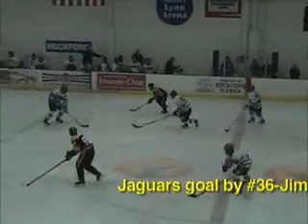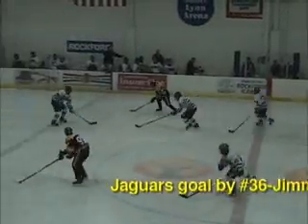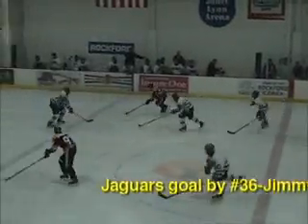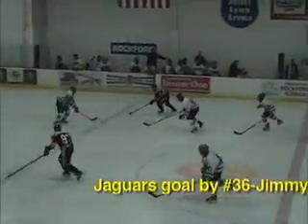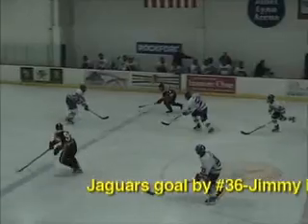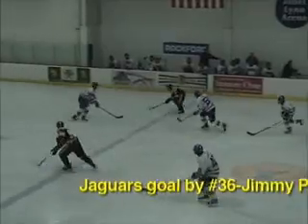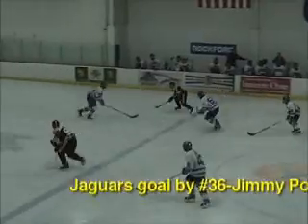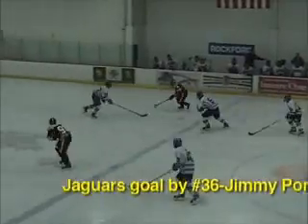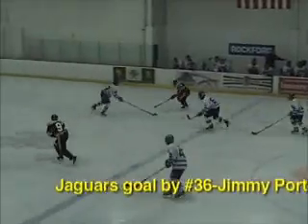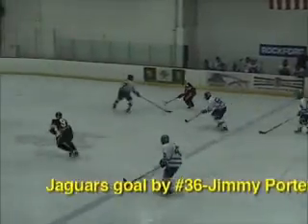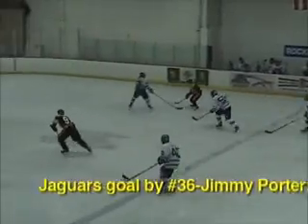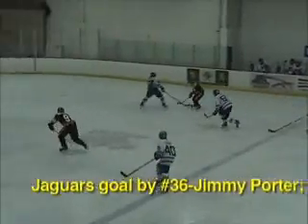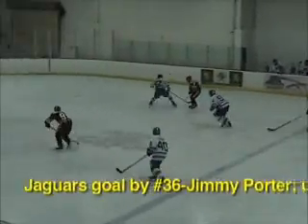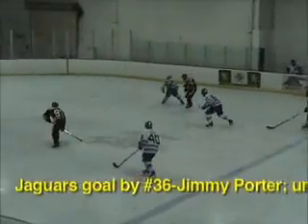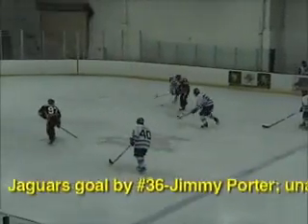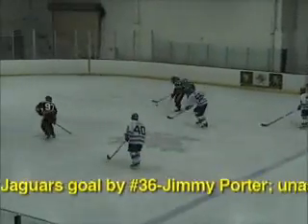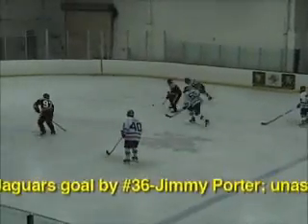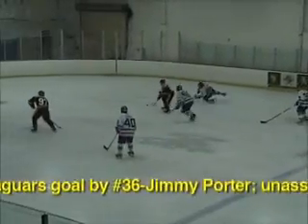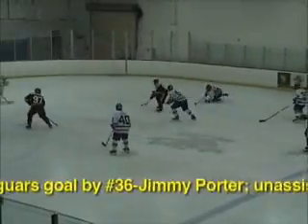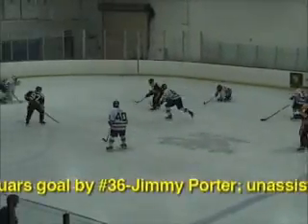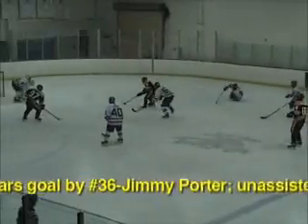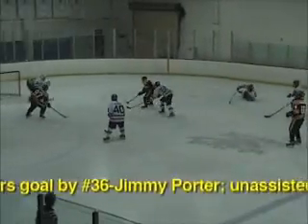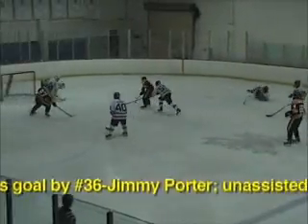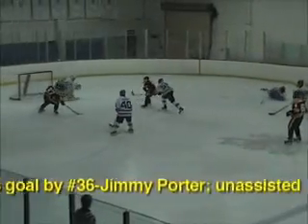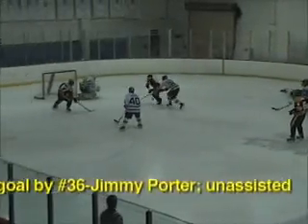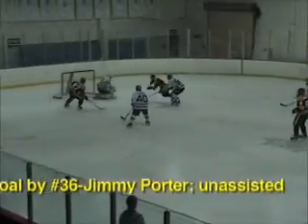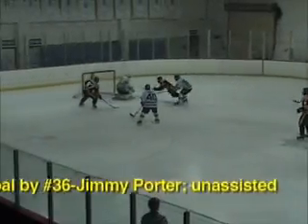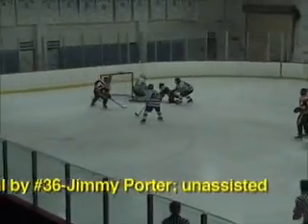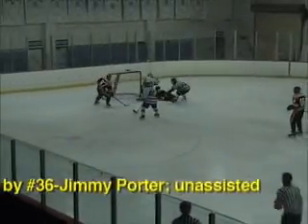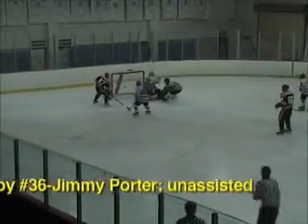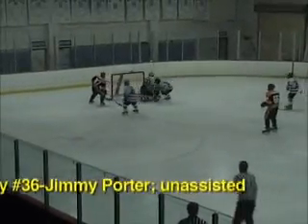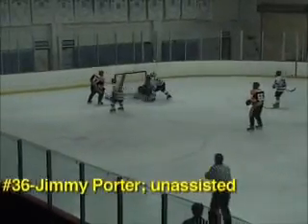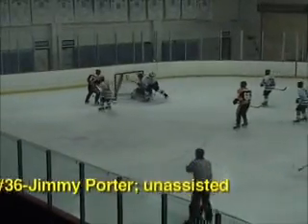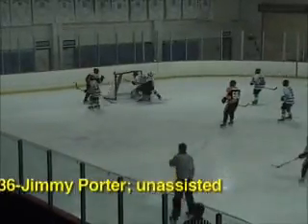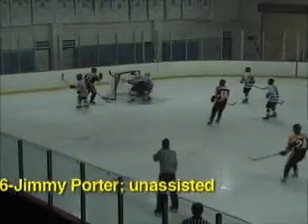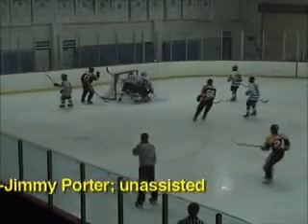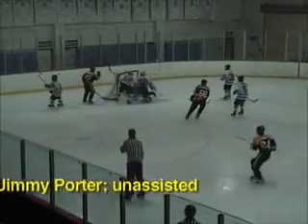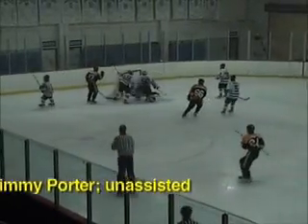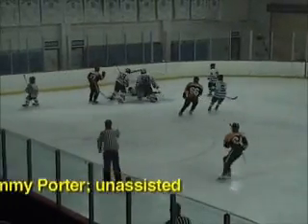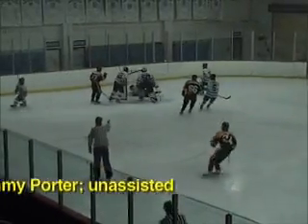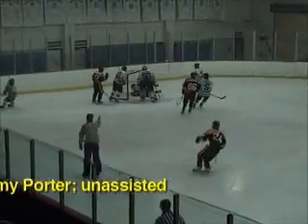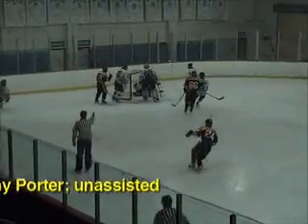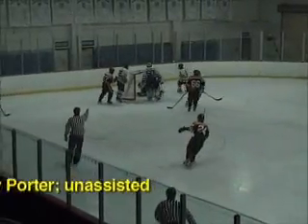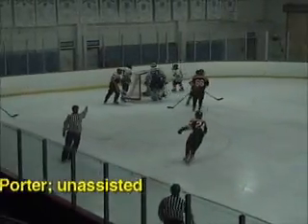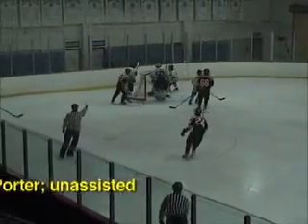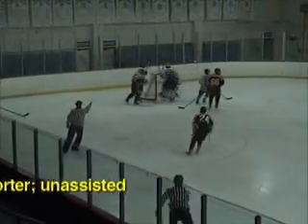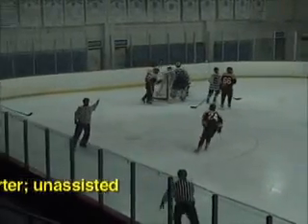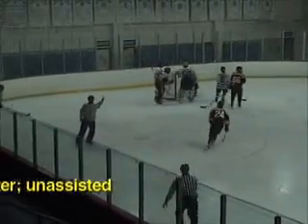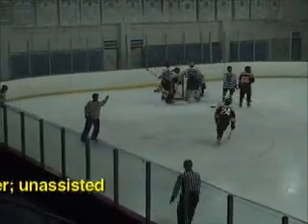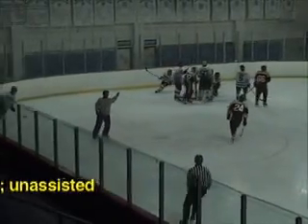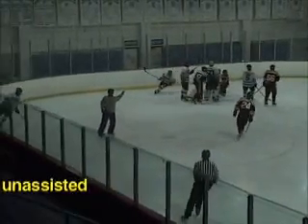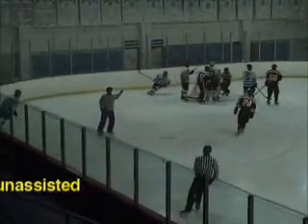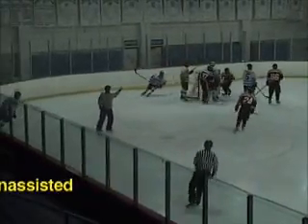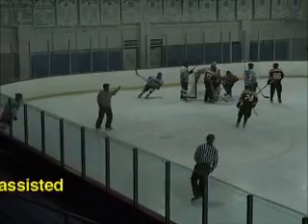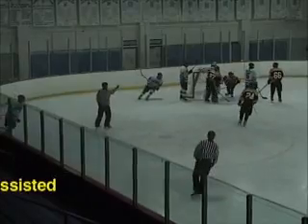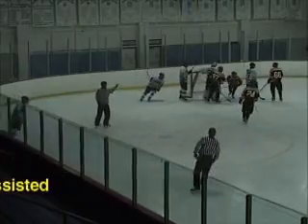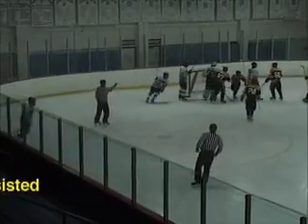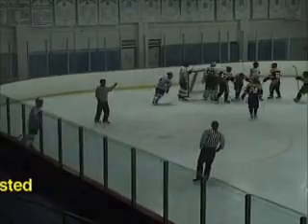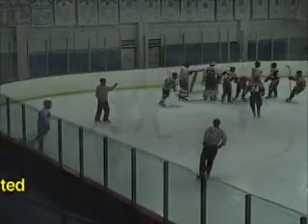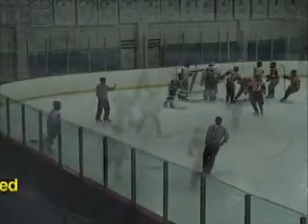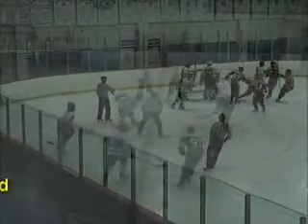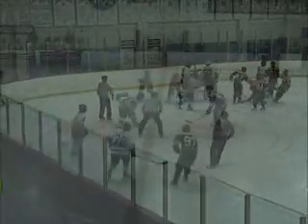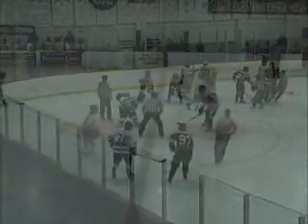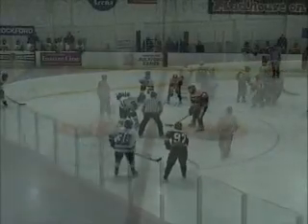This stick can be found for $299 at TotalHockey.com and also found at your local Total Hockey stores.